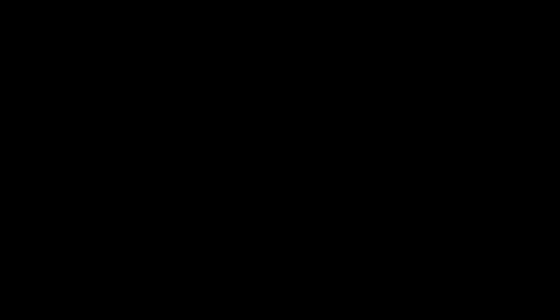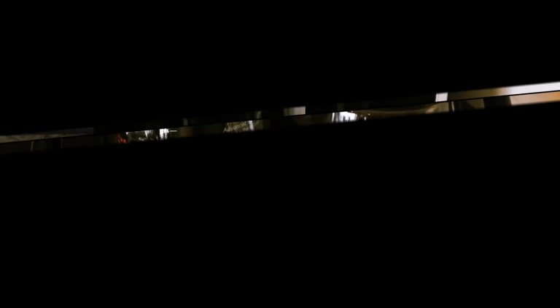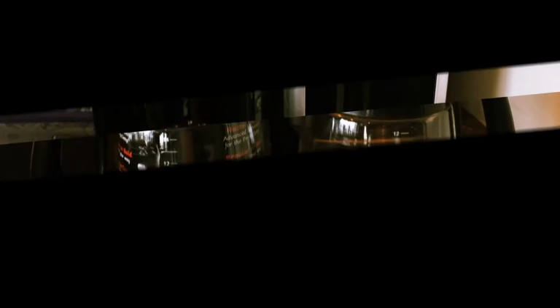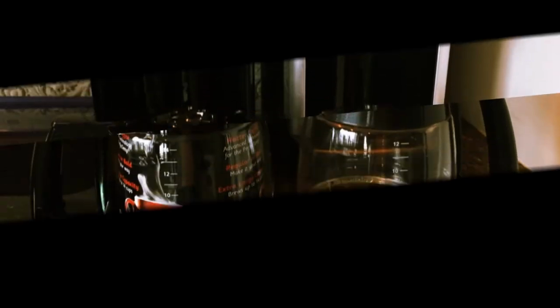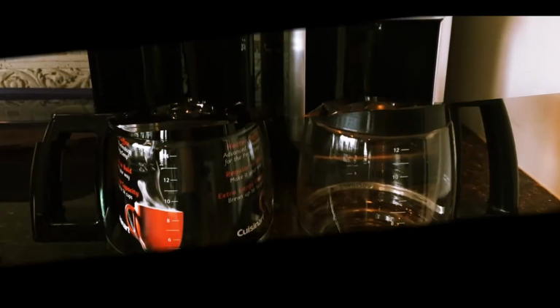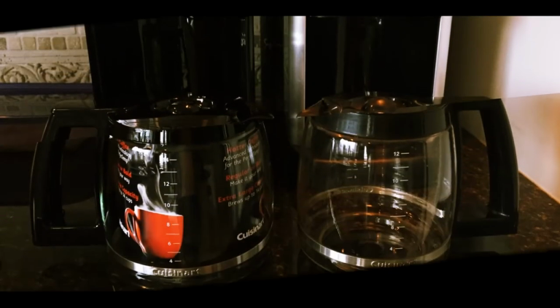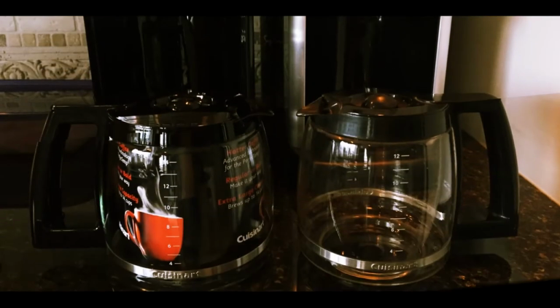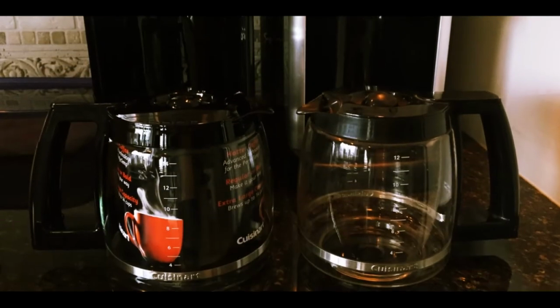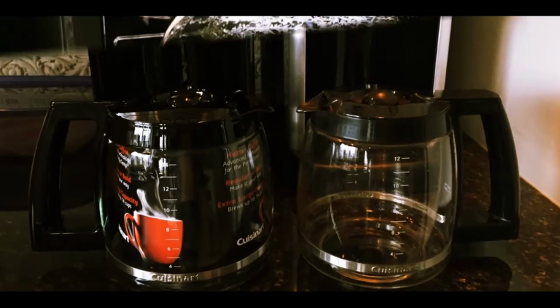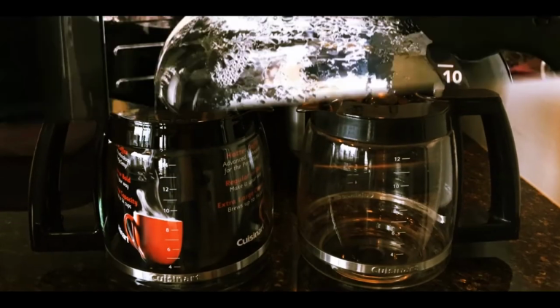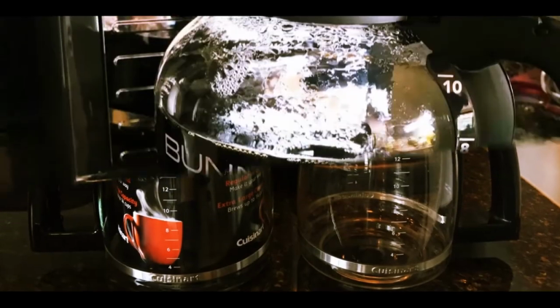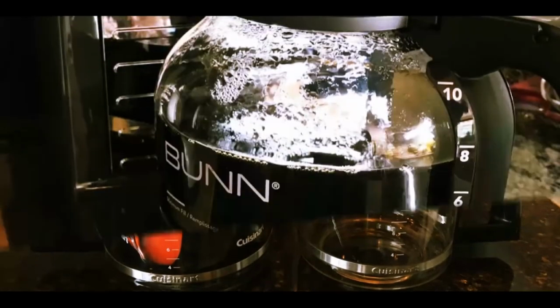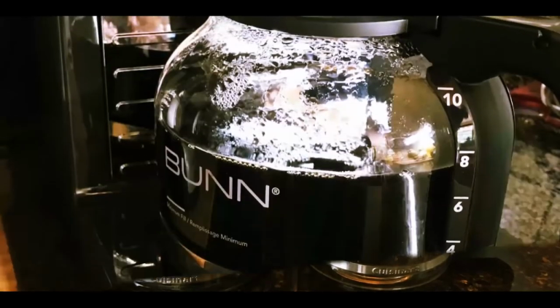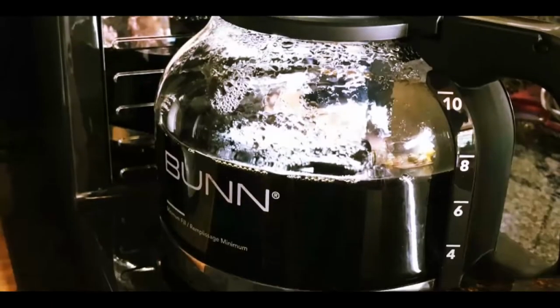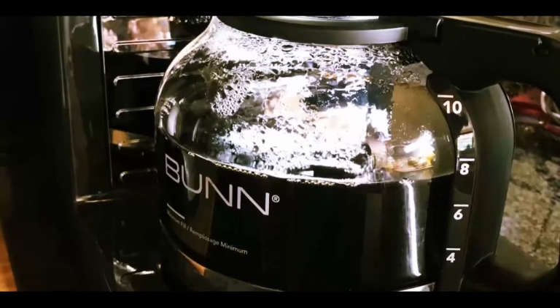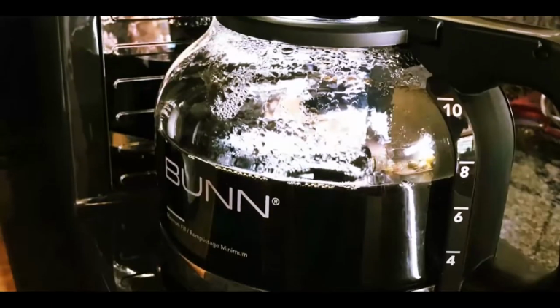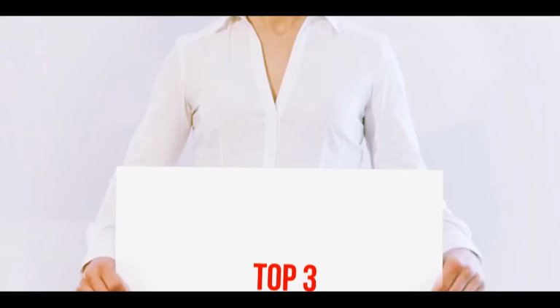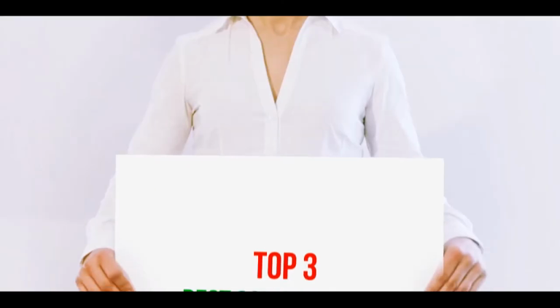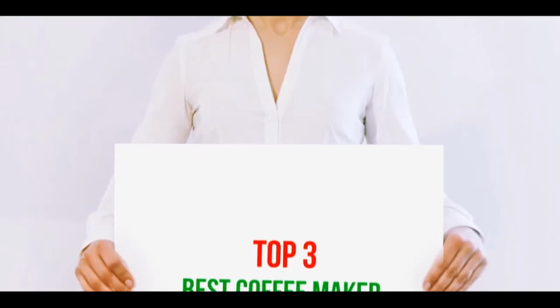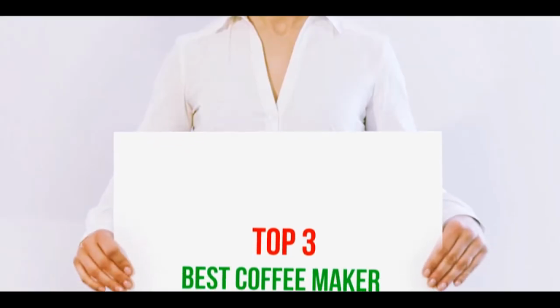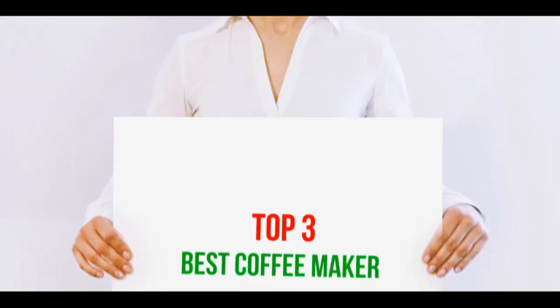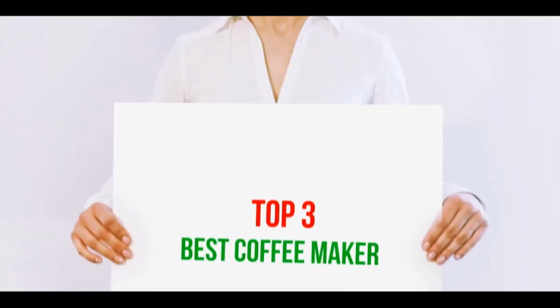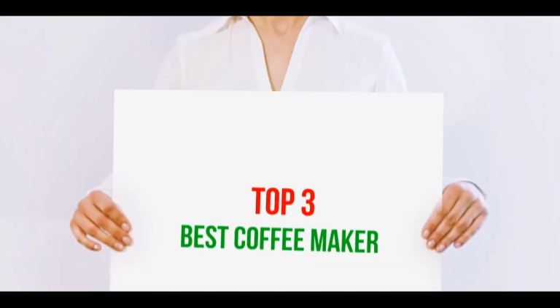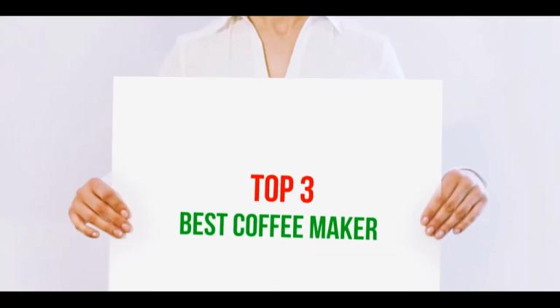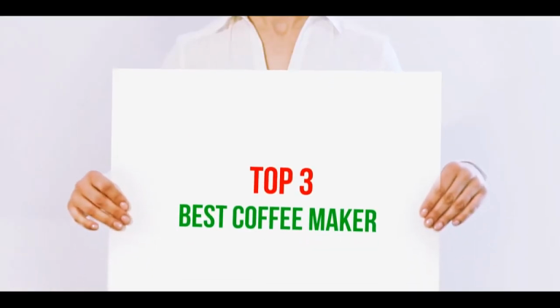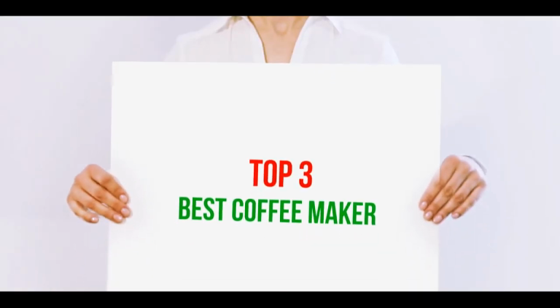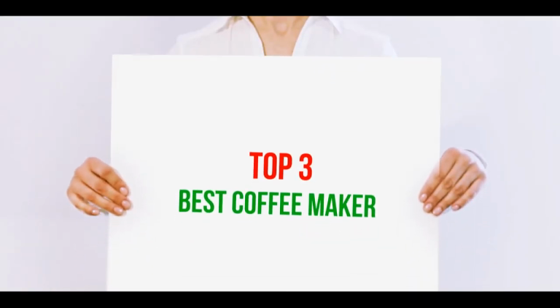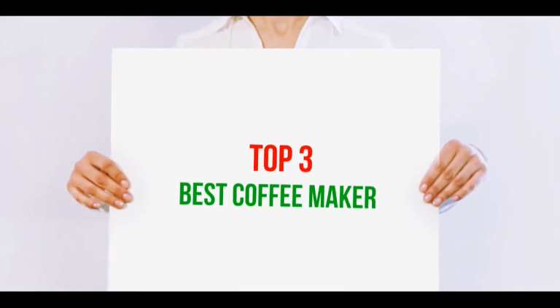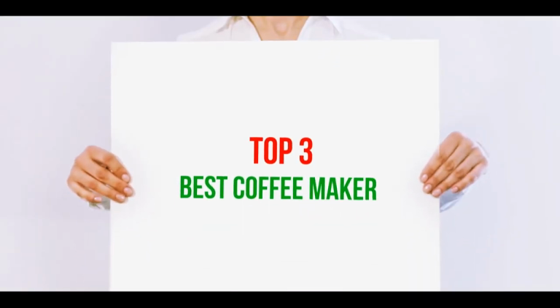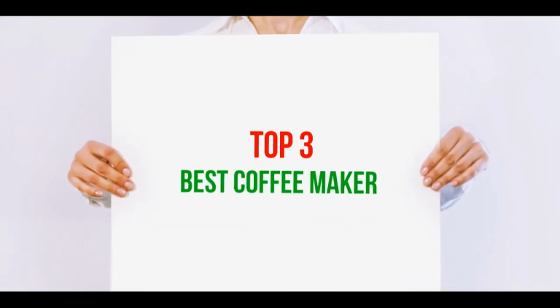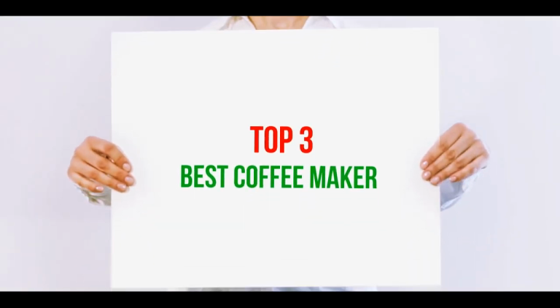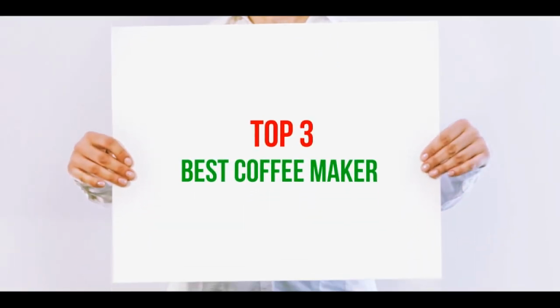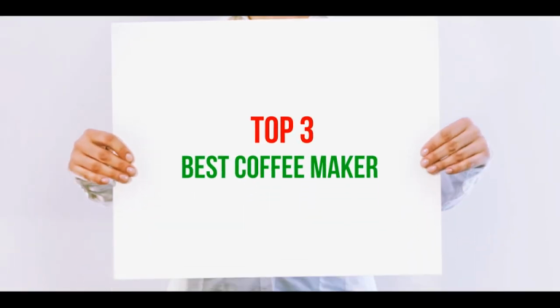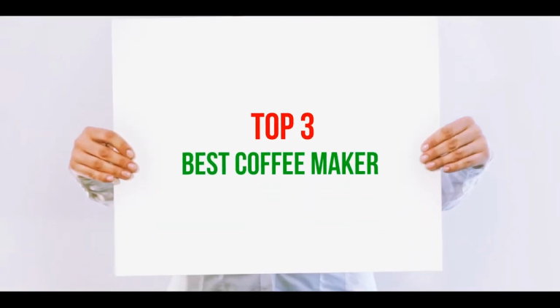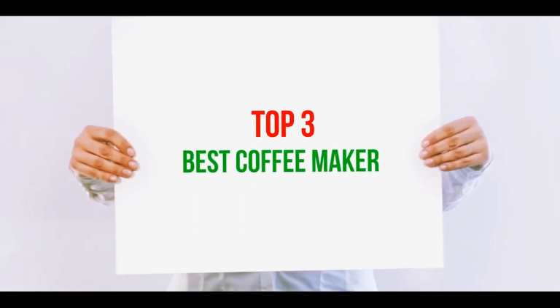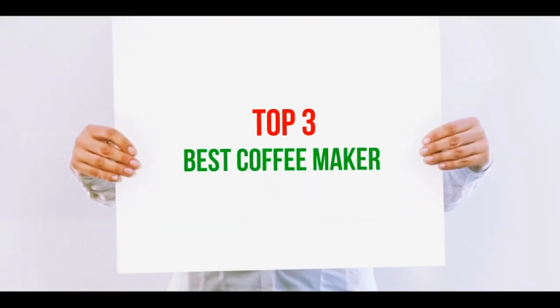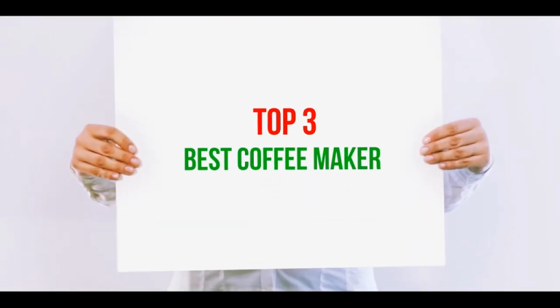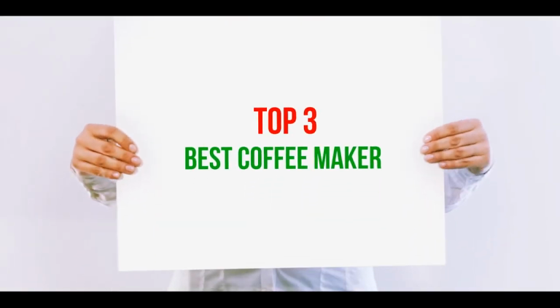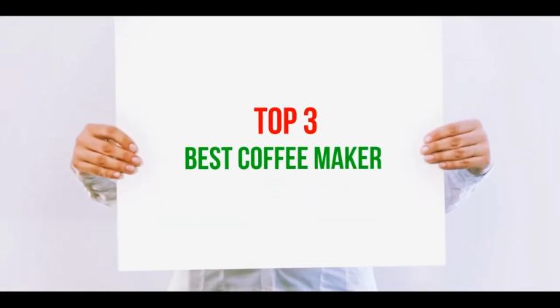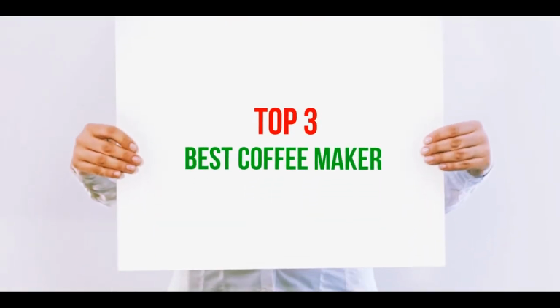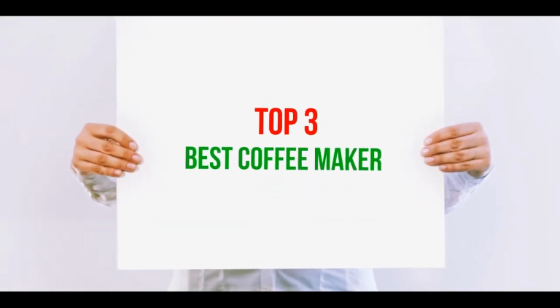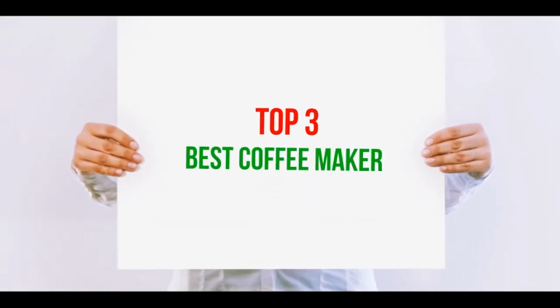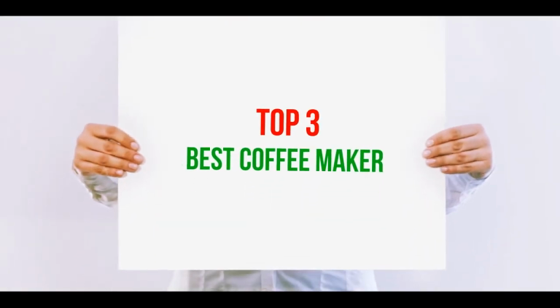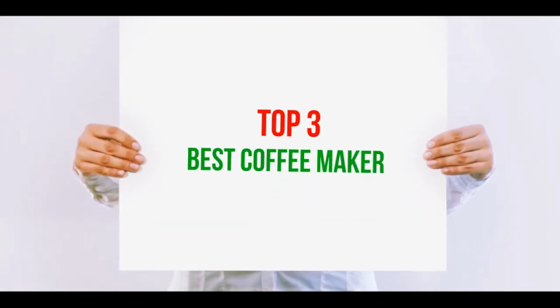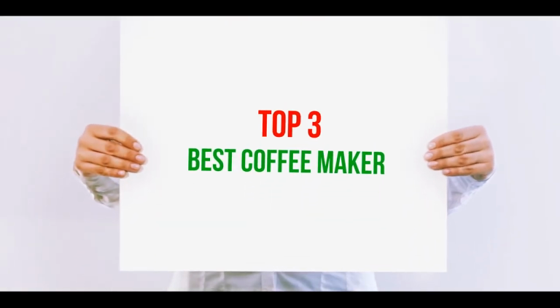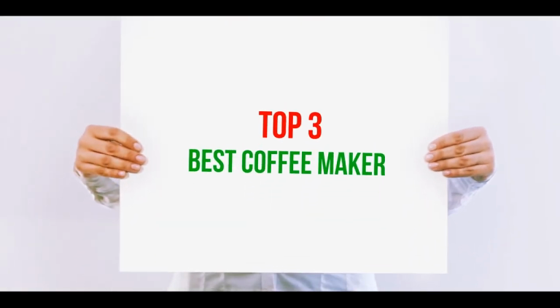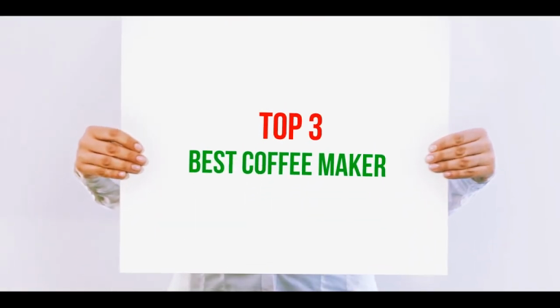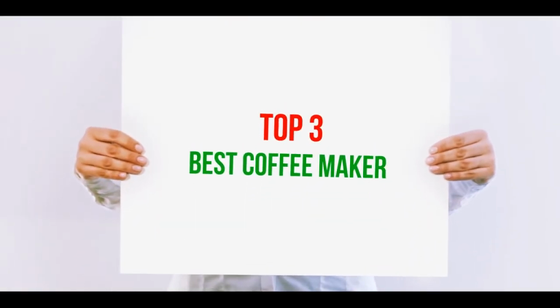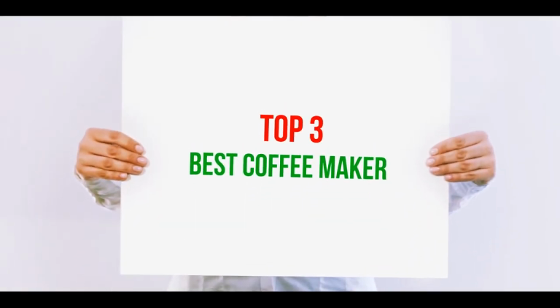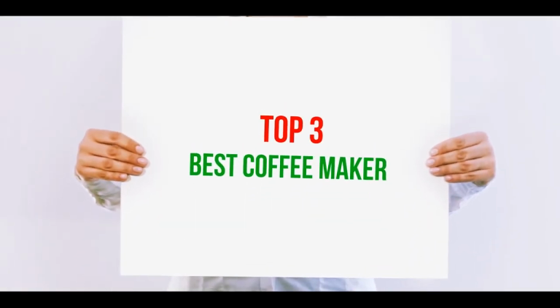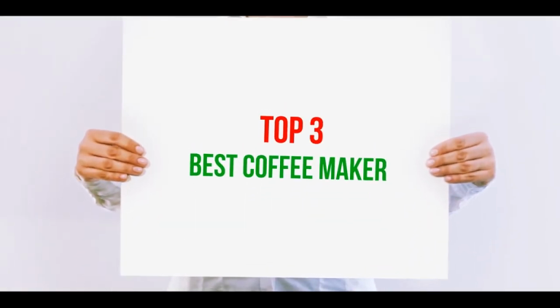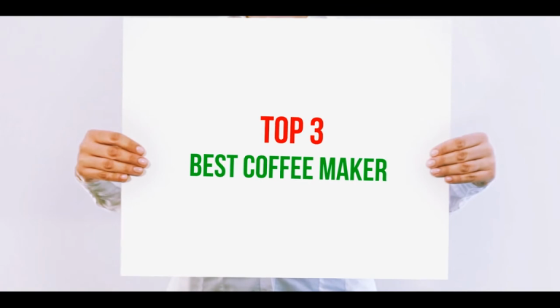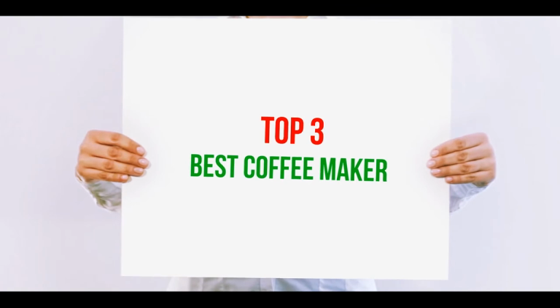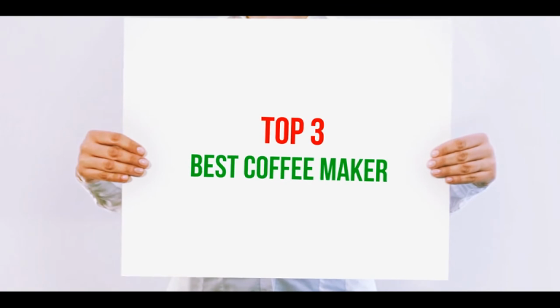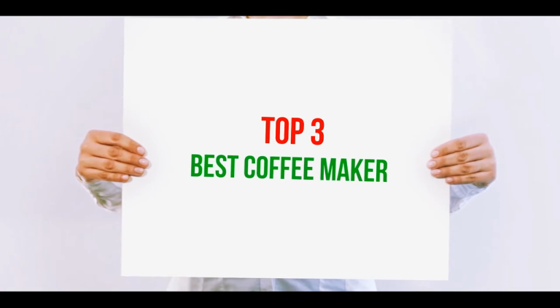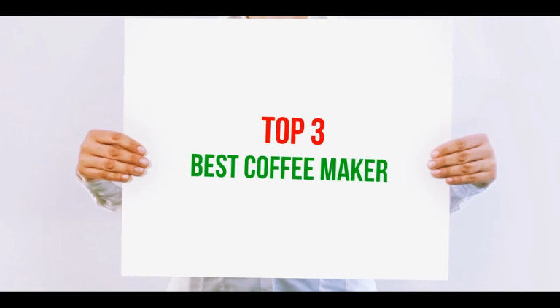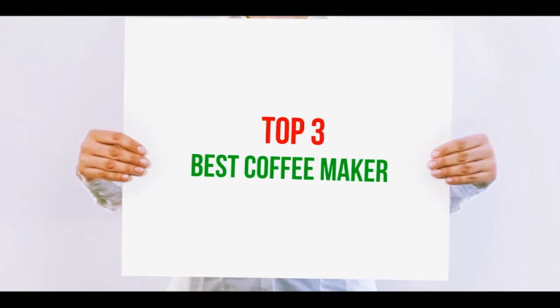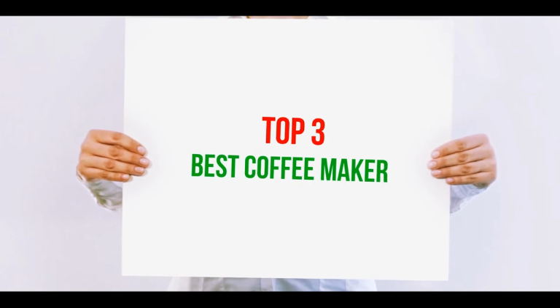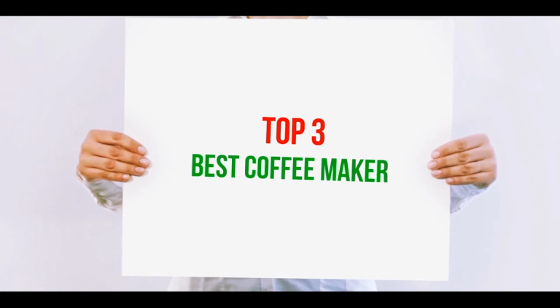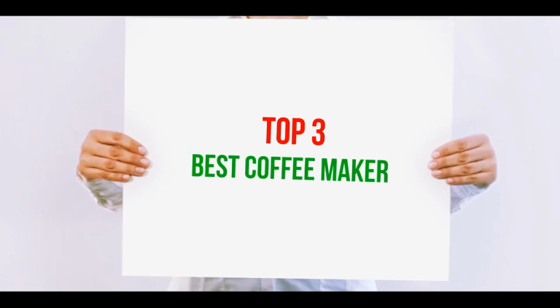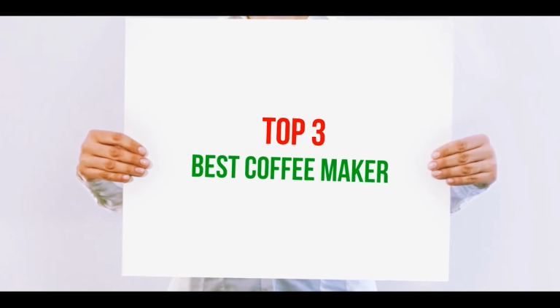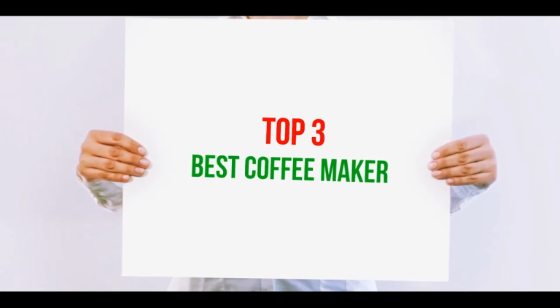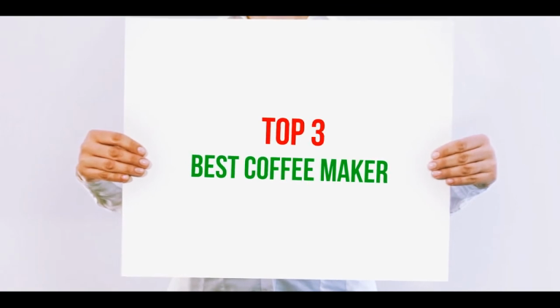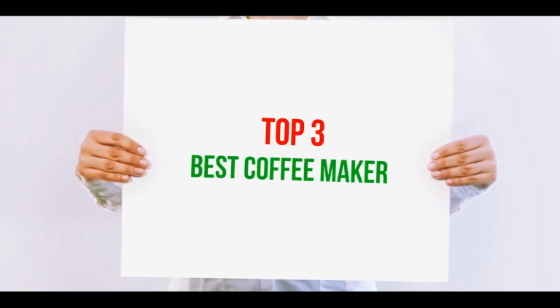Hi guys, welcome back to my channel. In today's video we're gonna check out the top three best coffee makers.